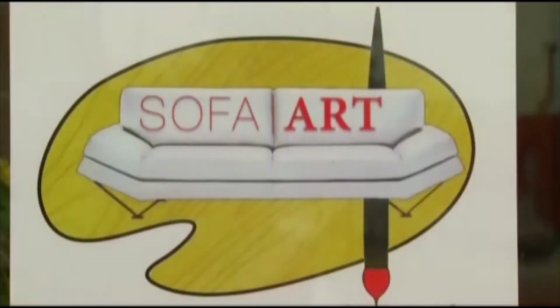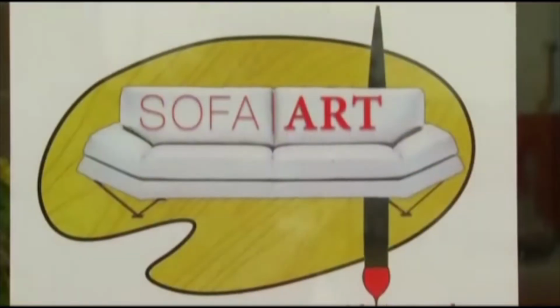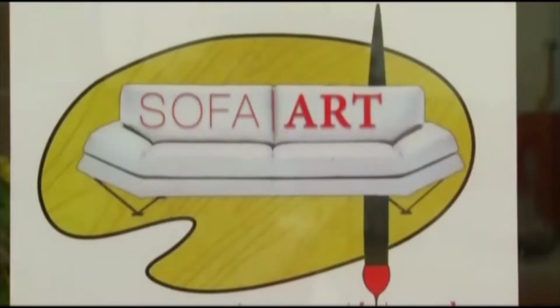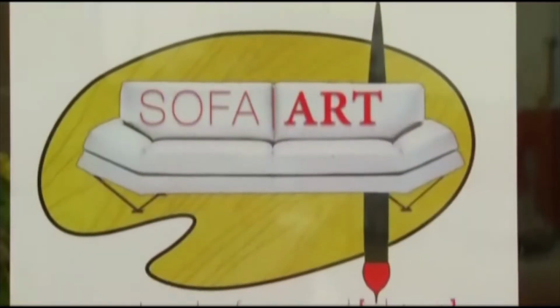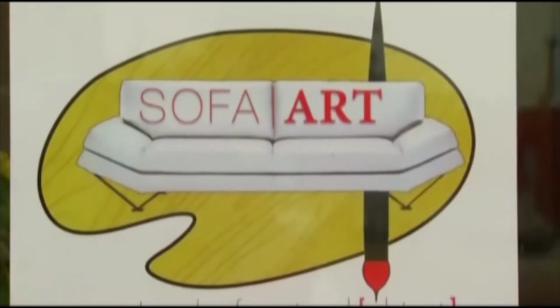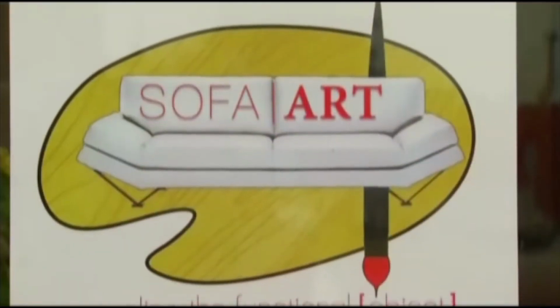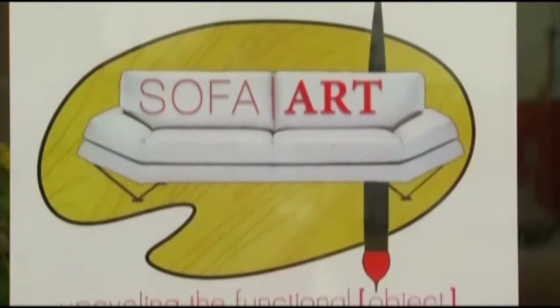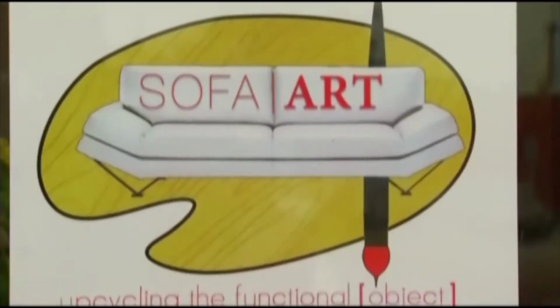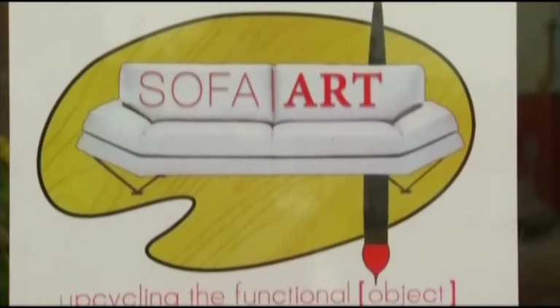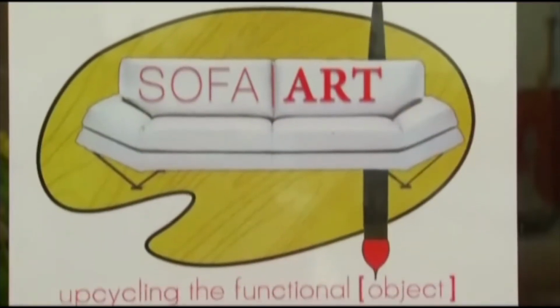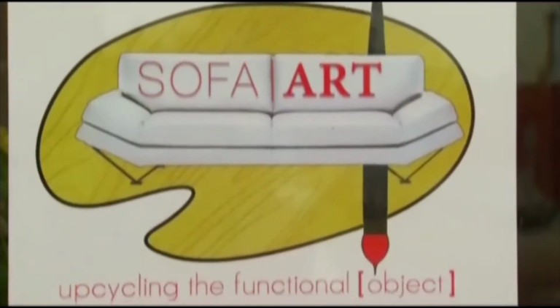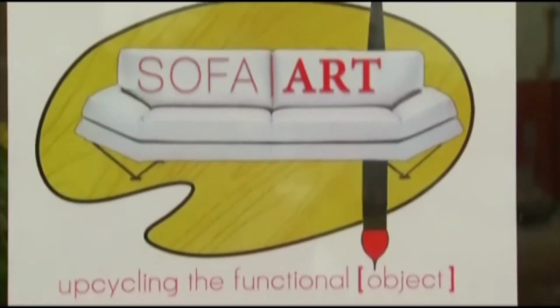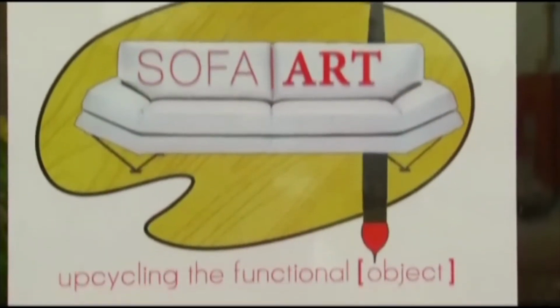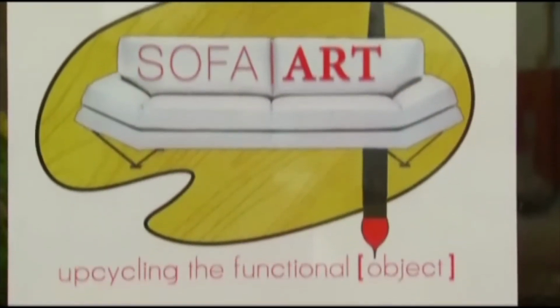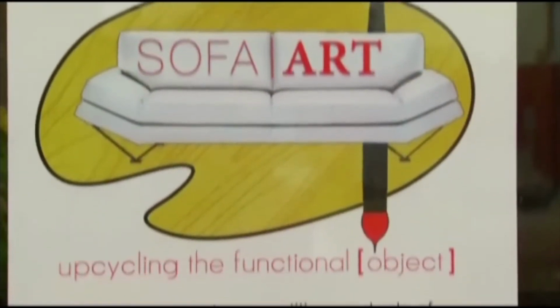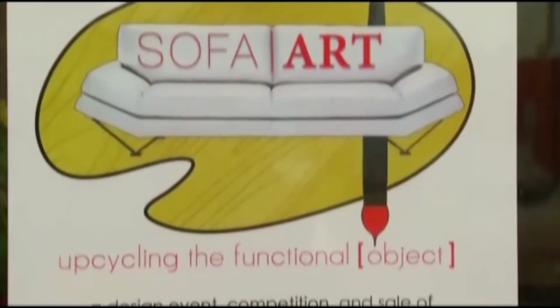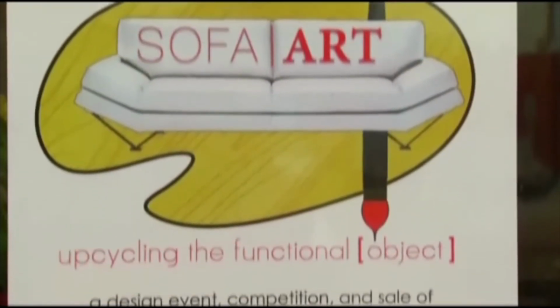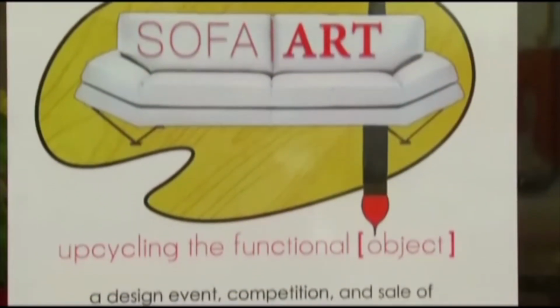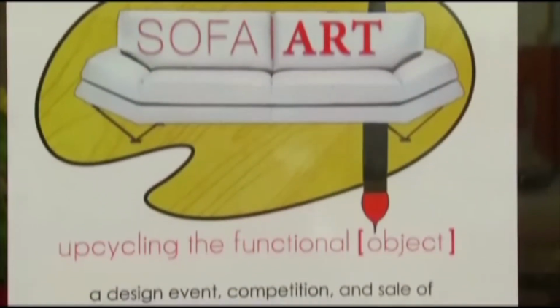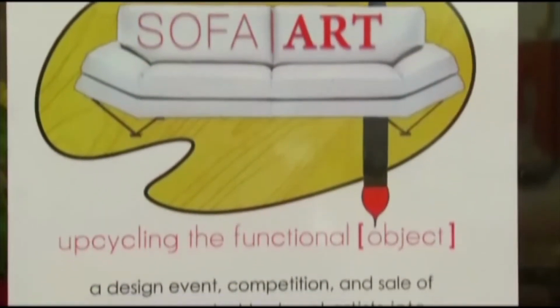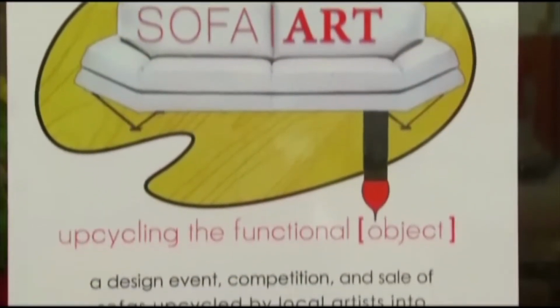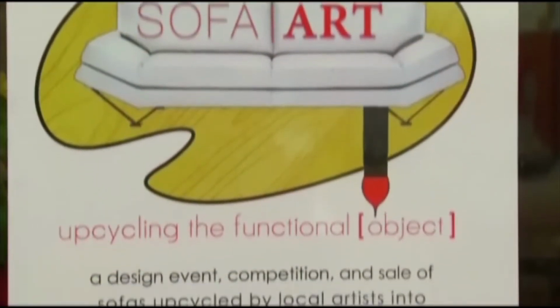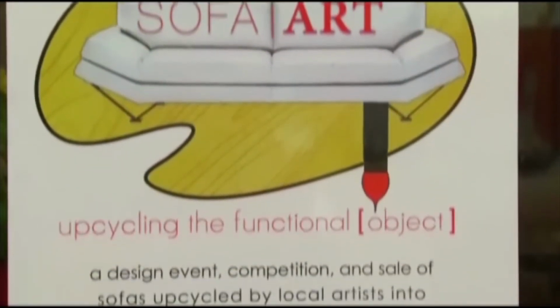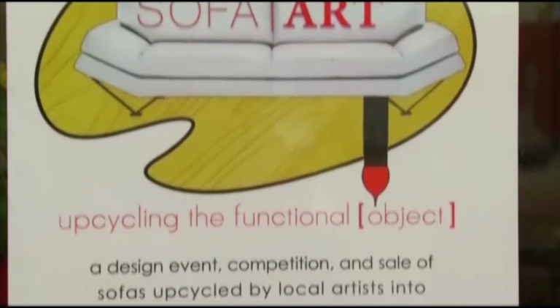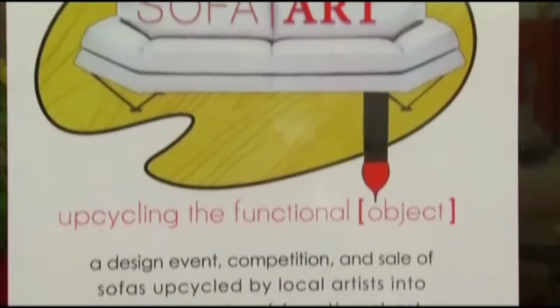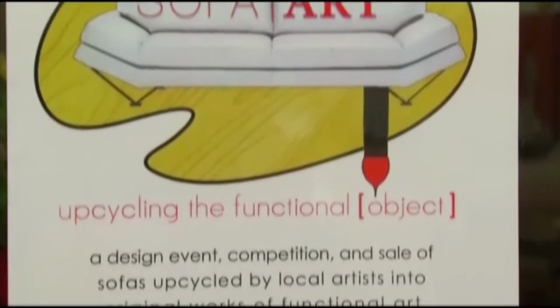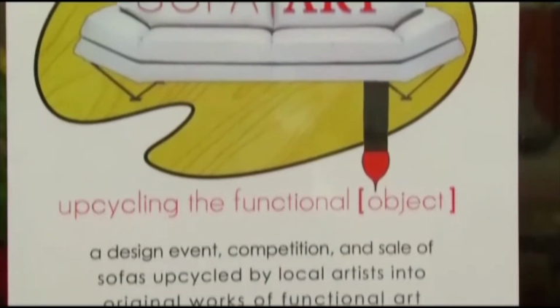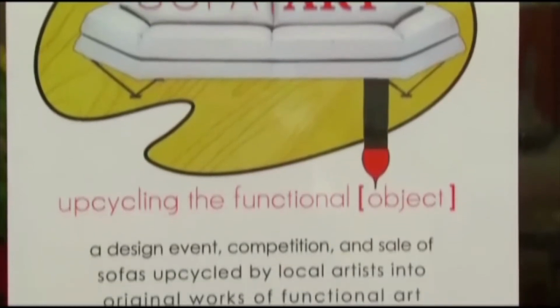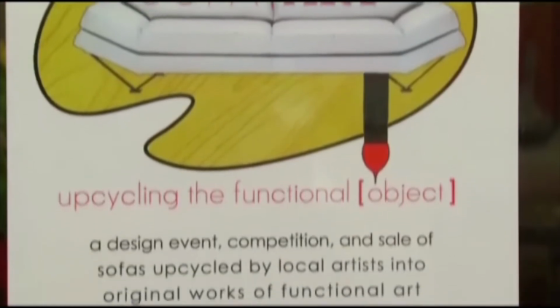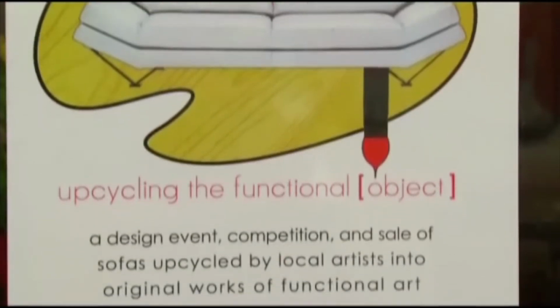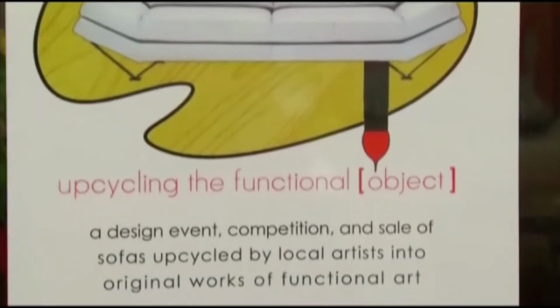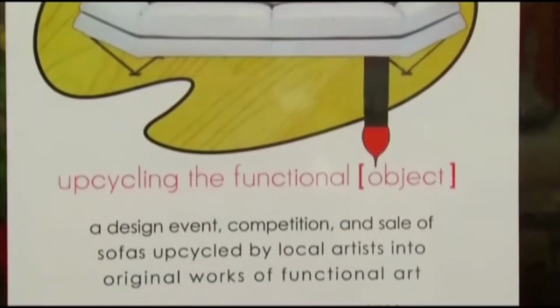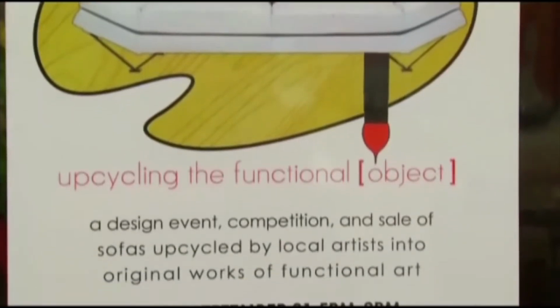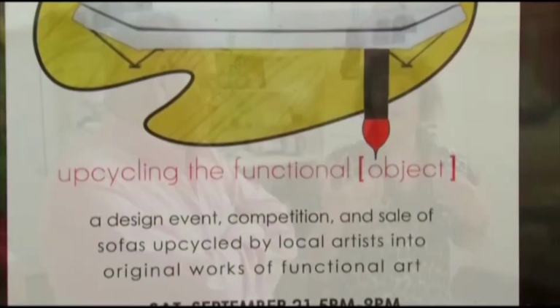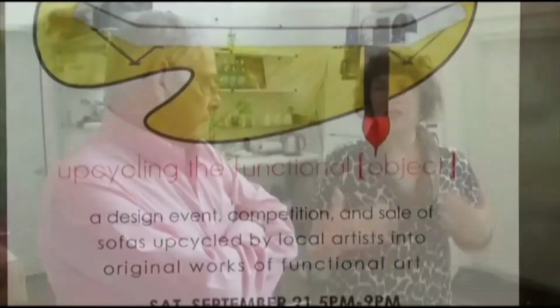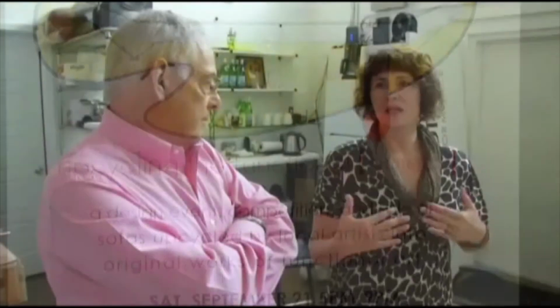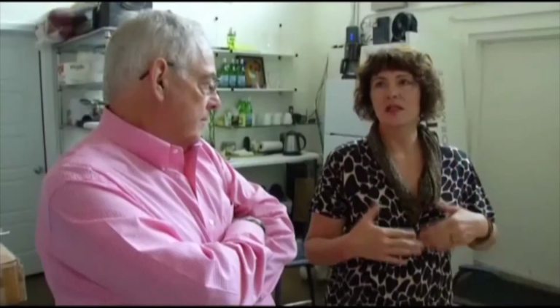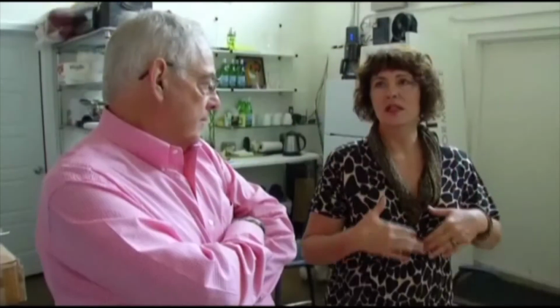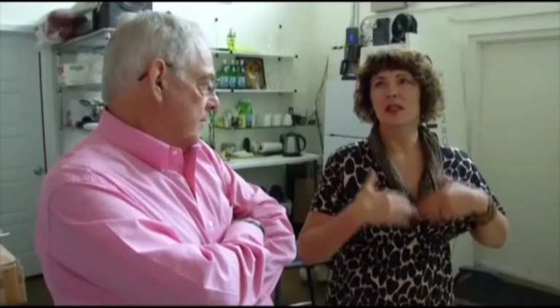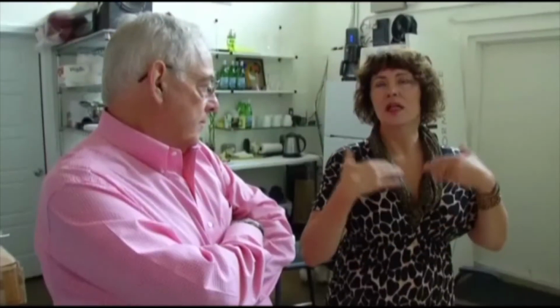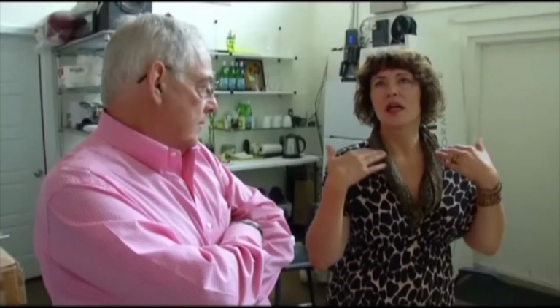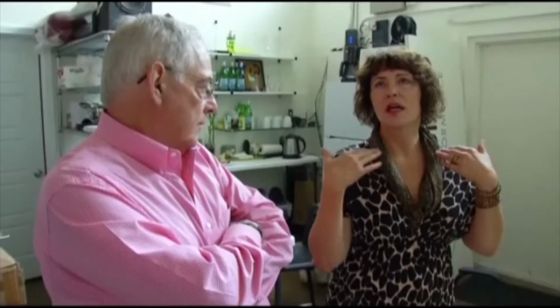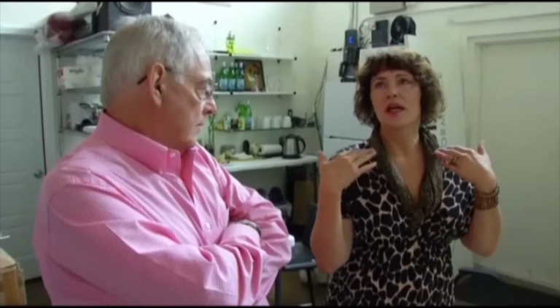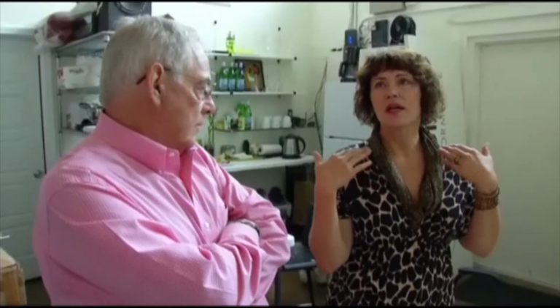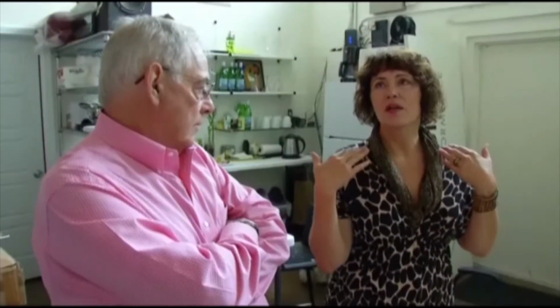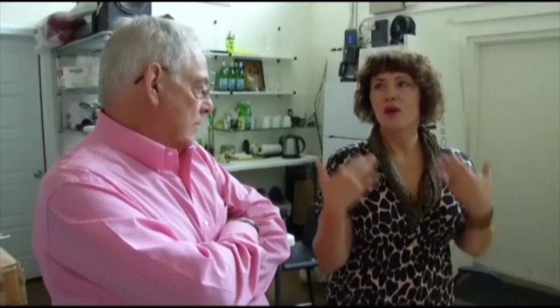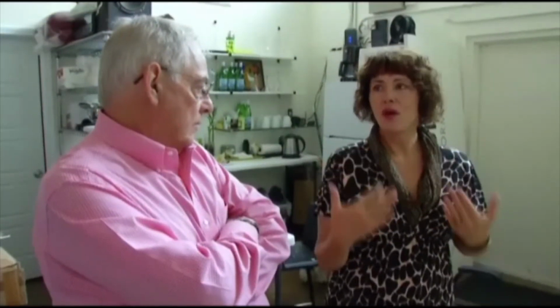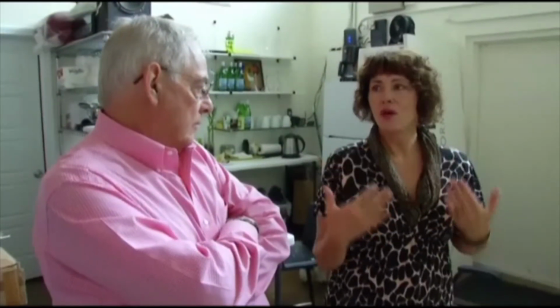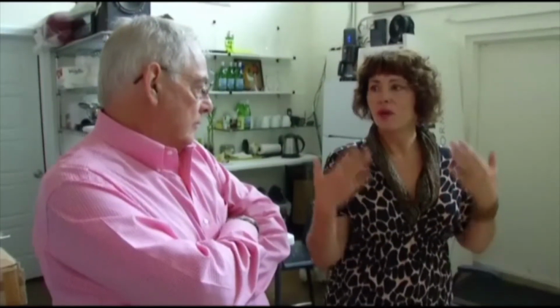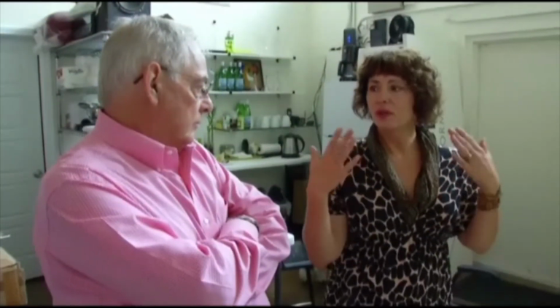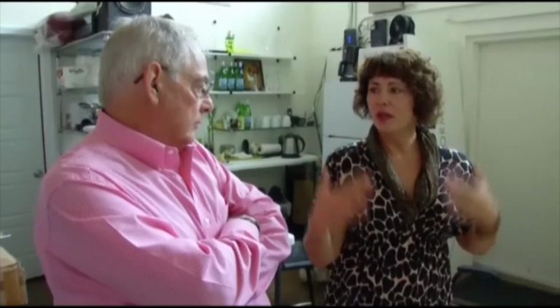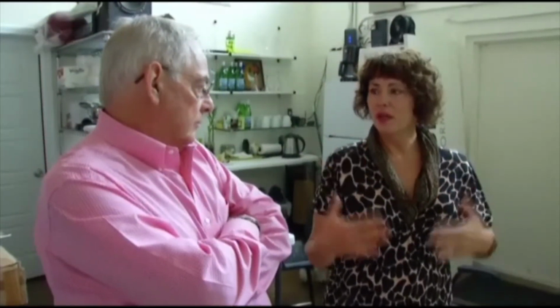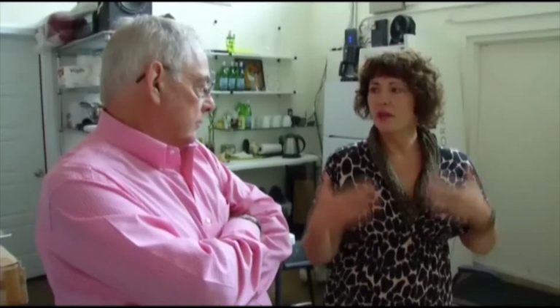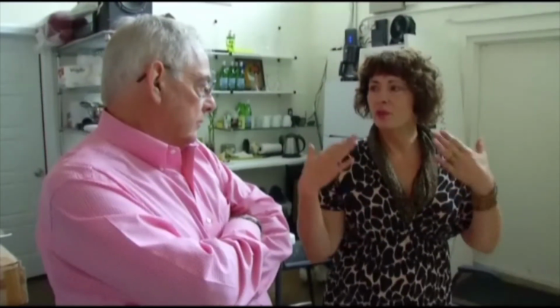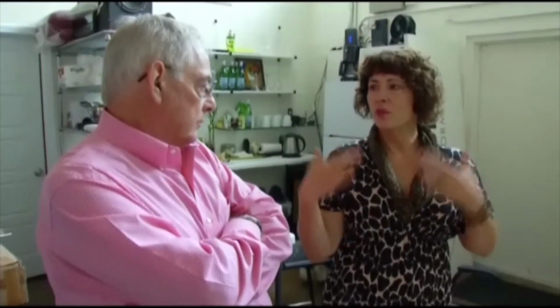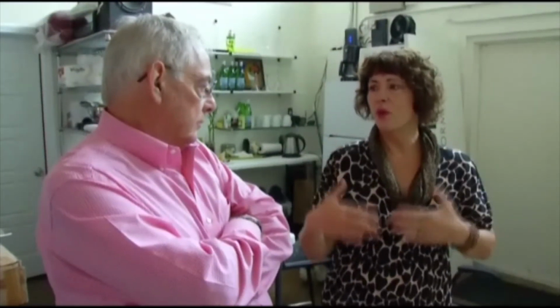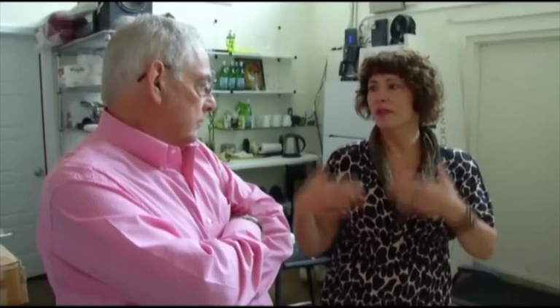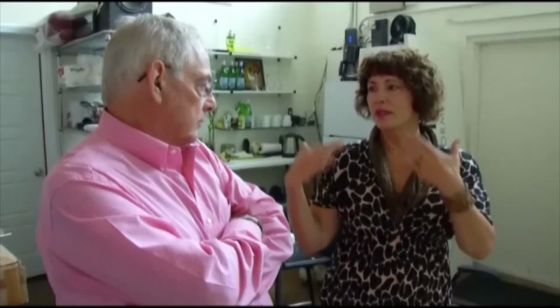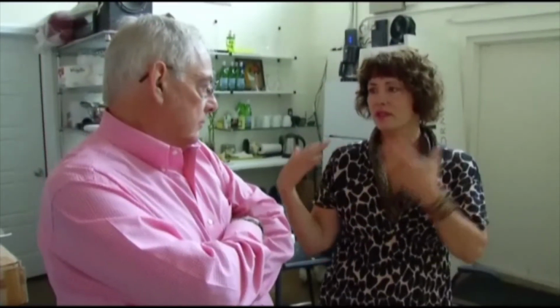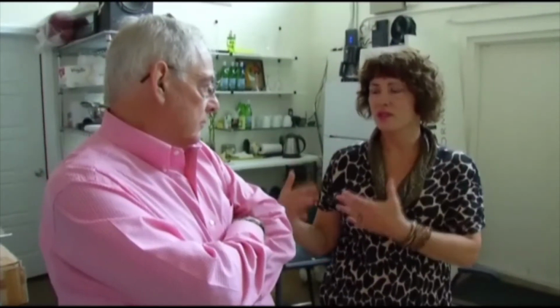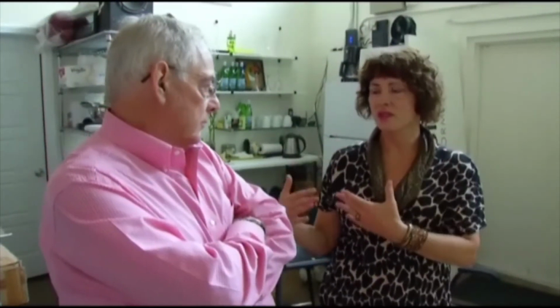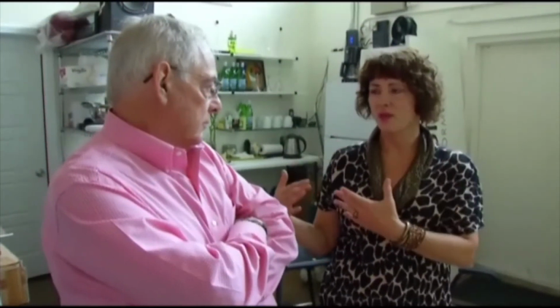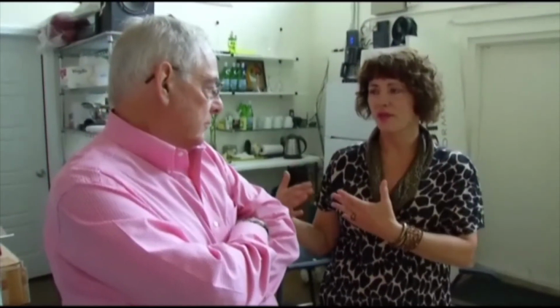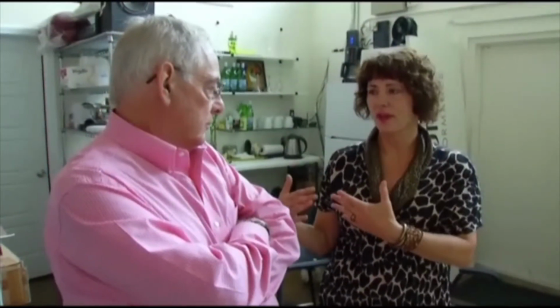A contest to give new life to a cast-off couch — upcycling an old, unwanted sofa.